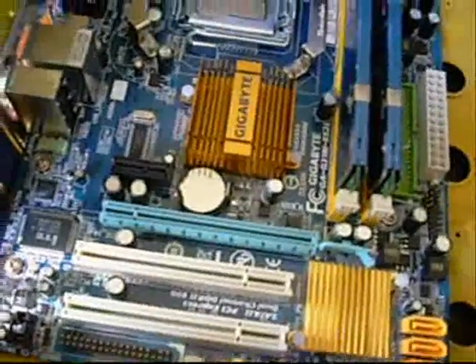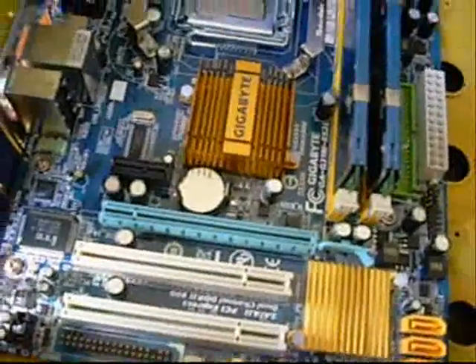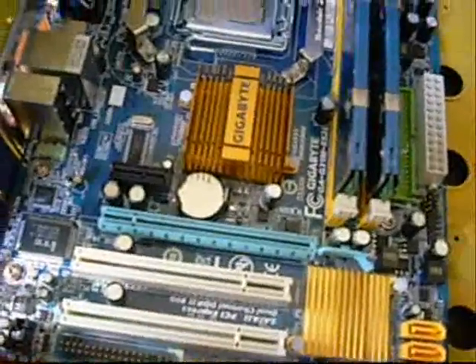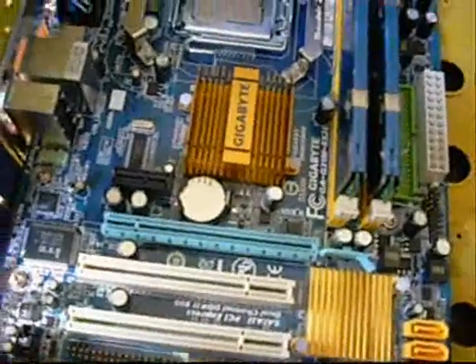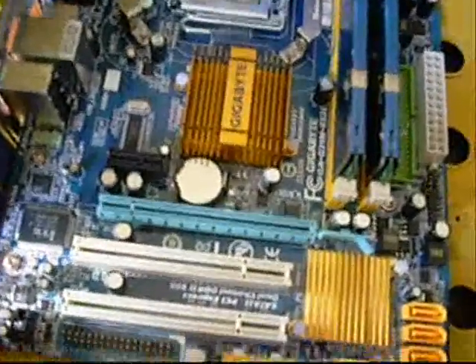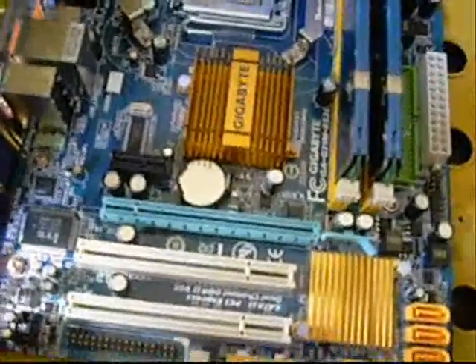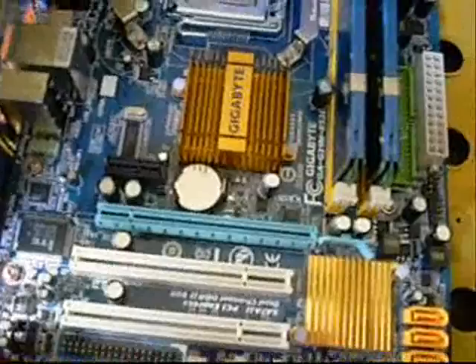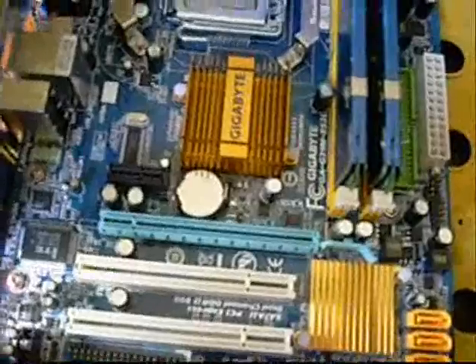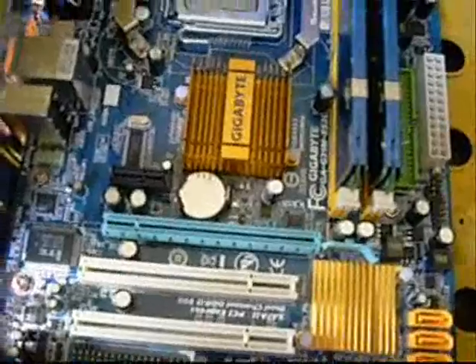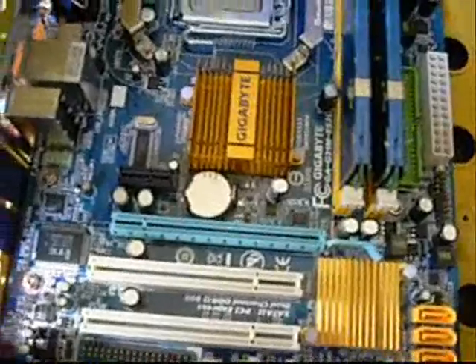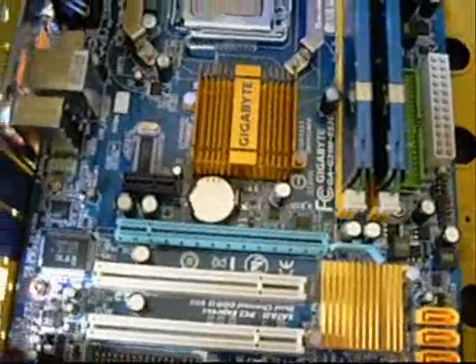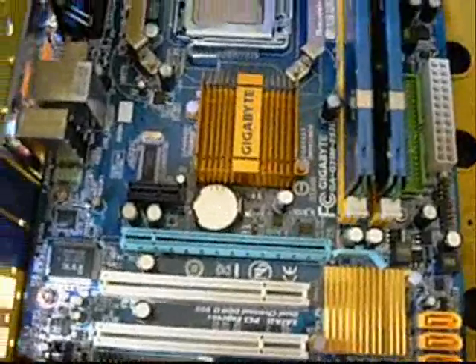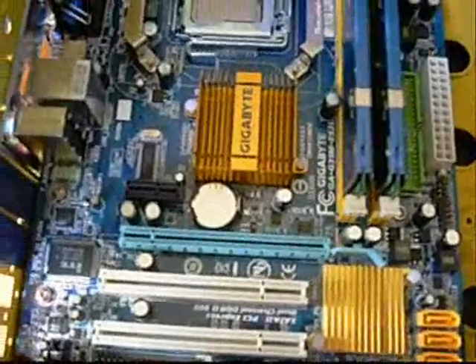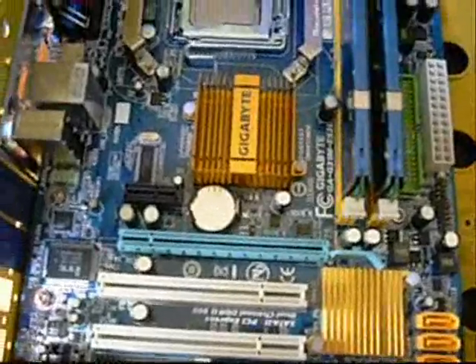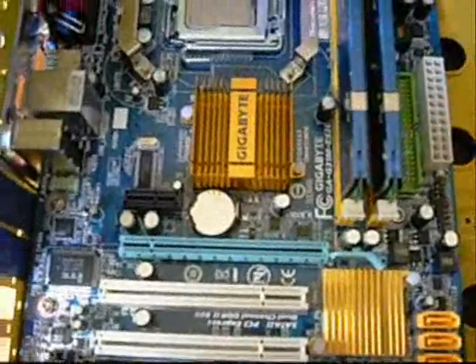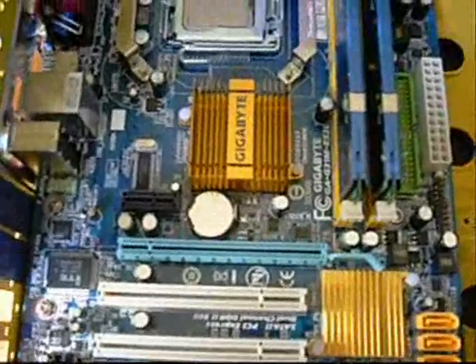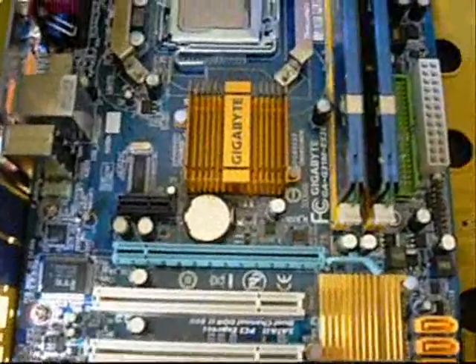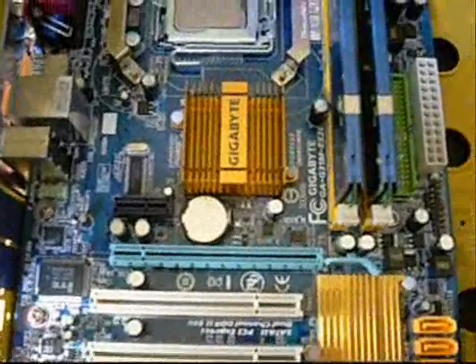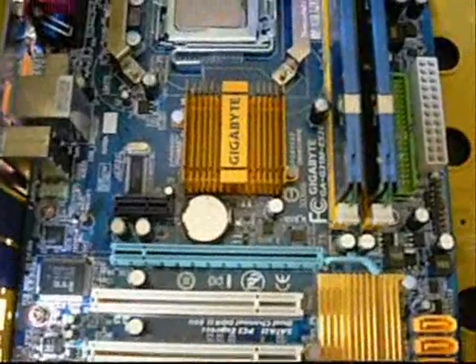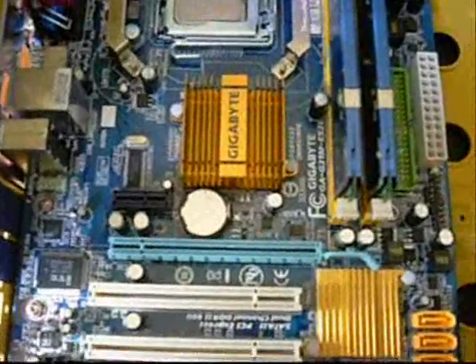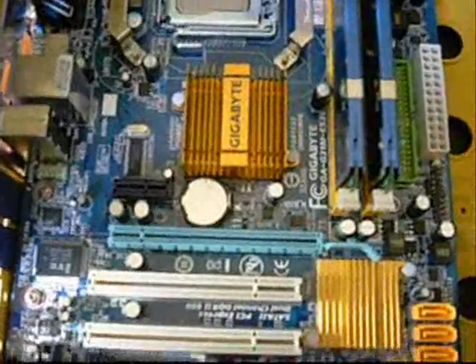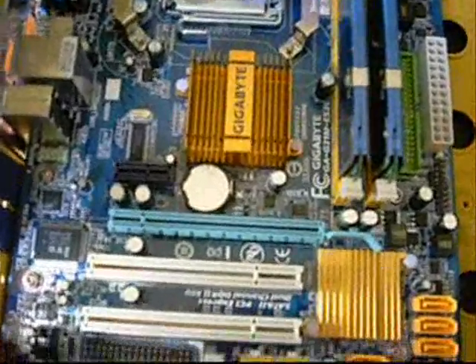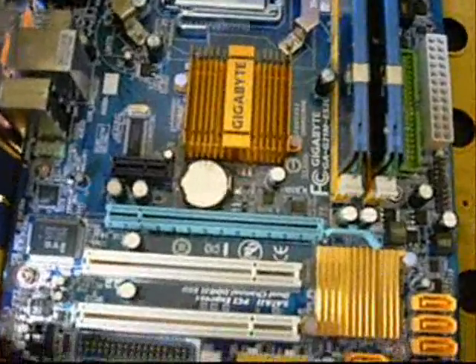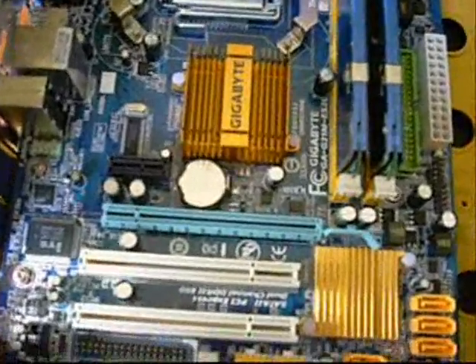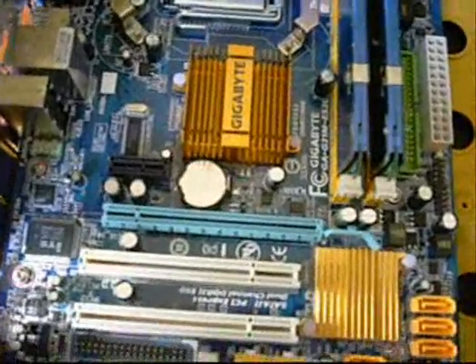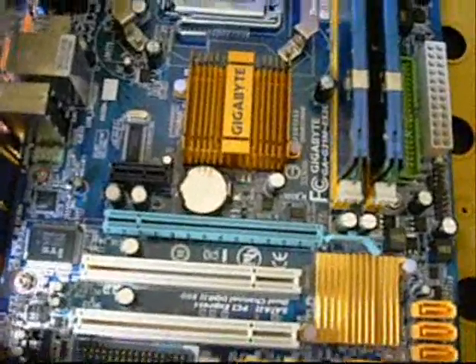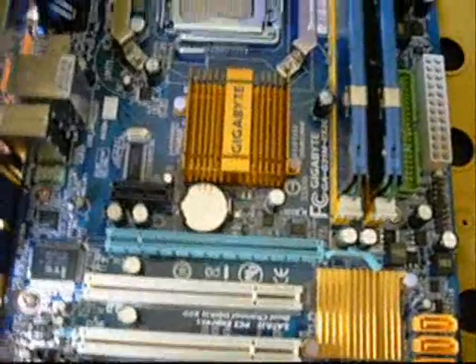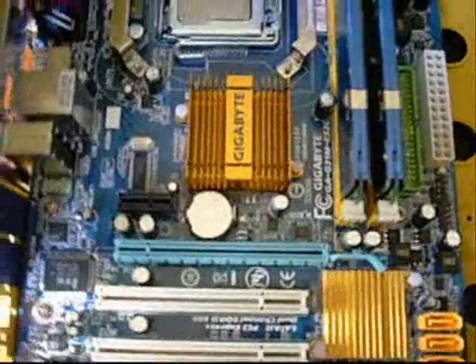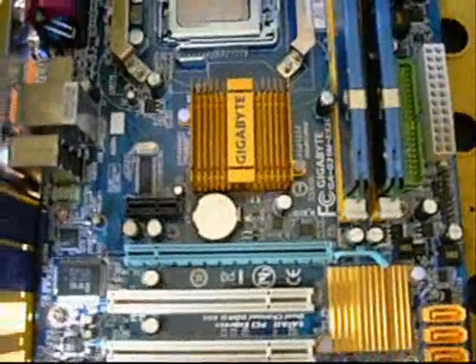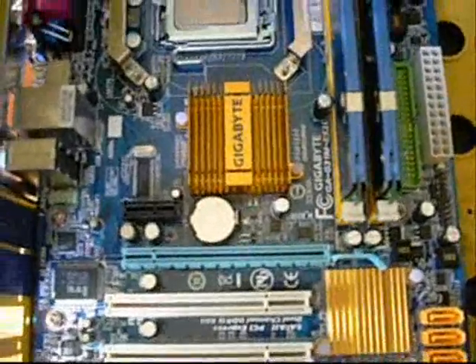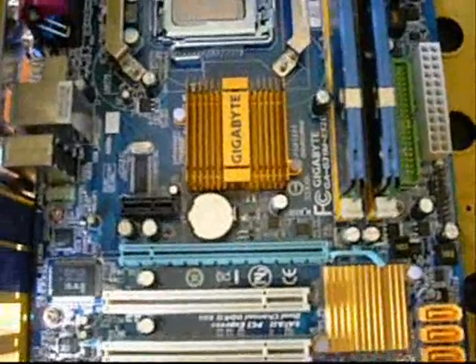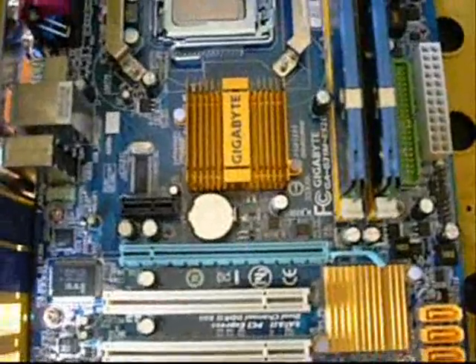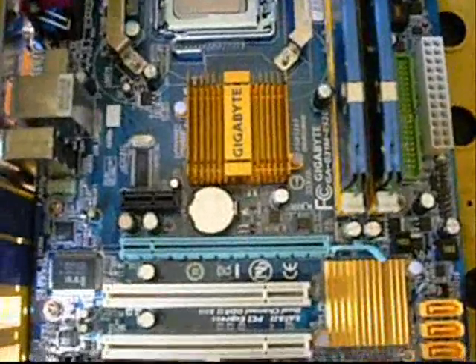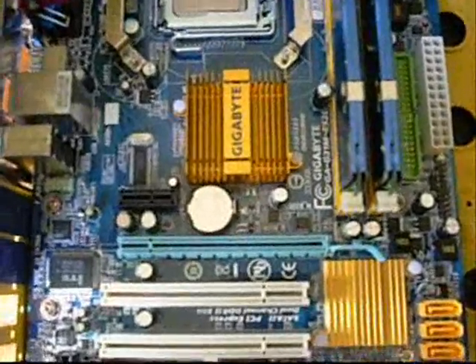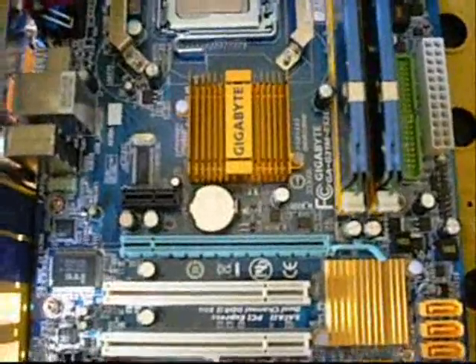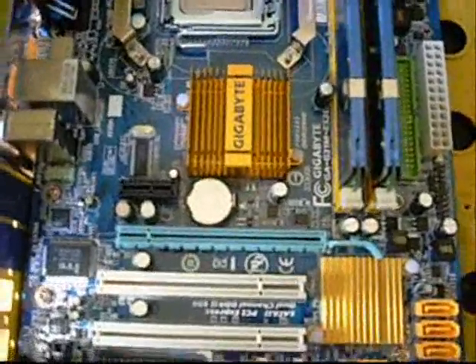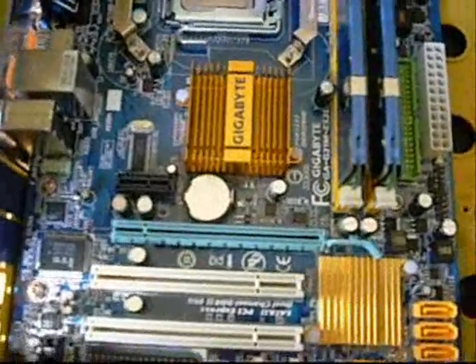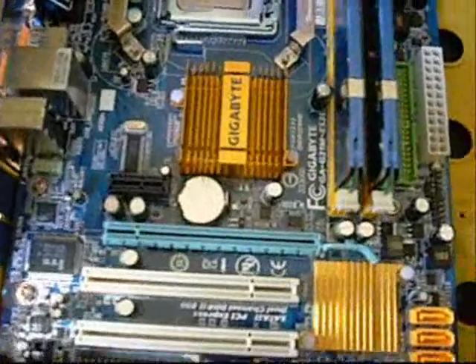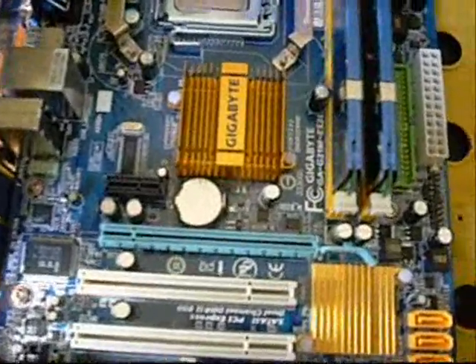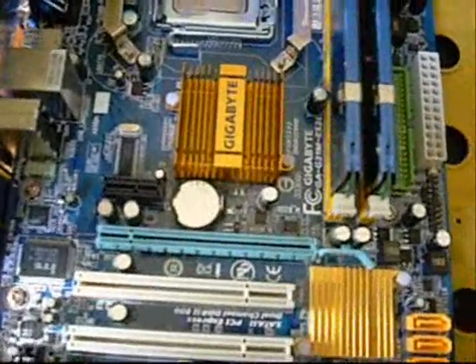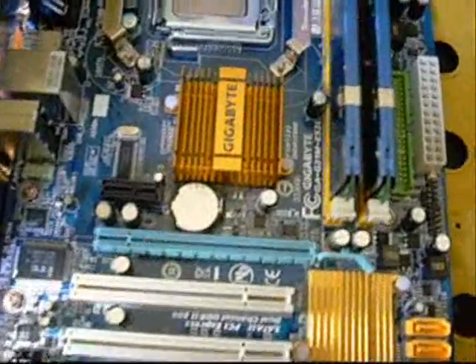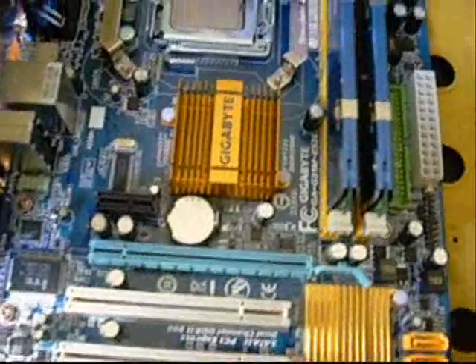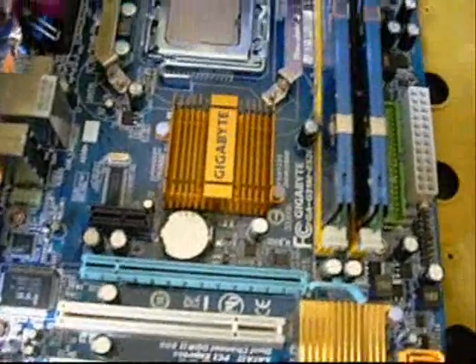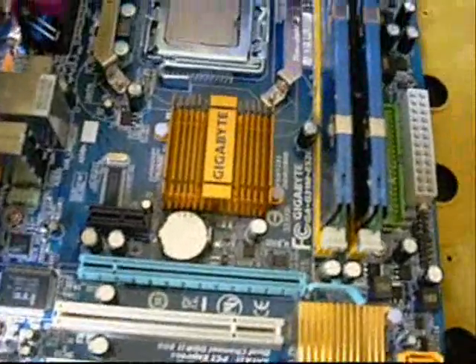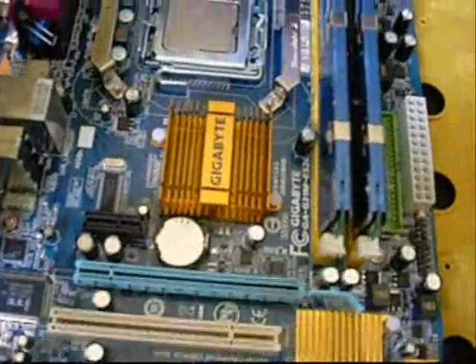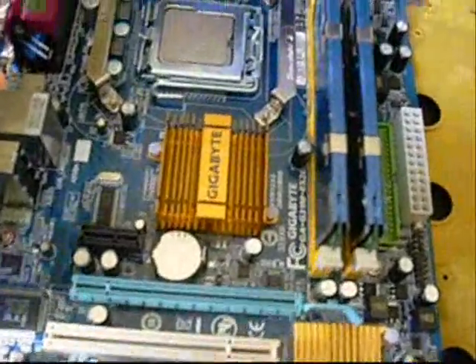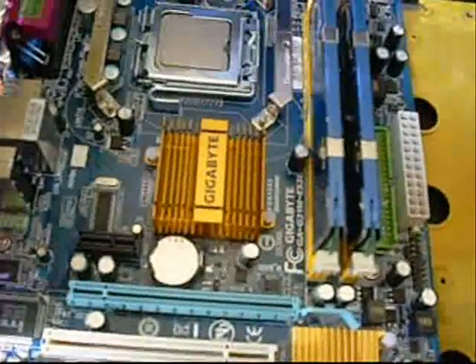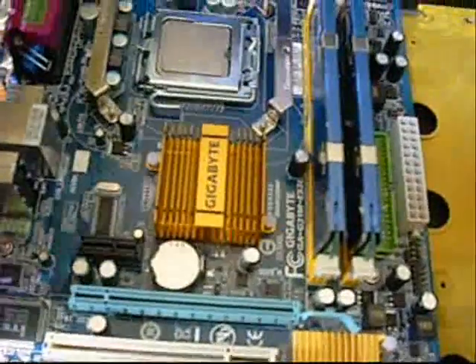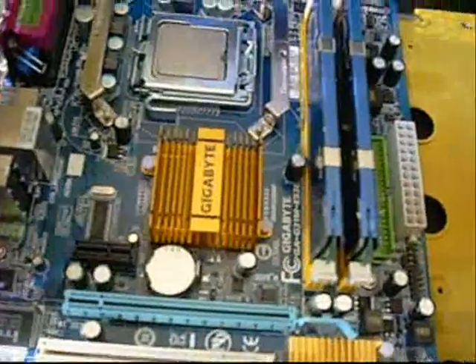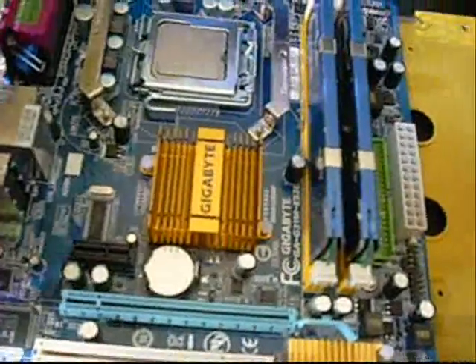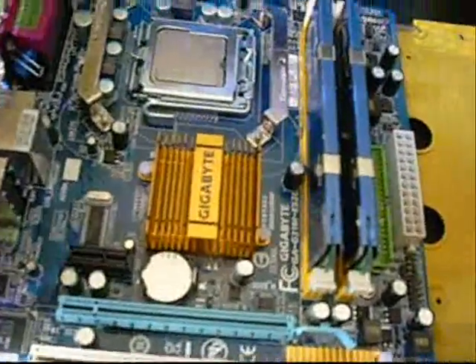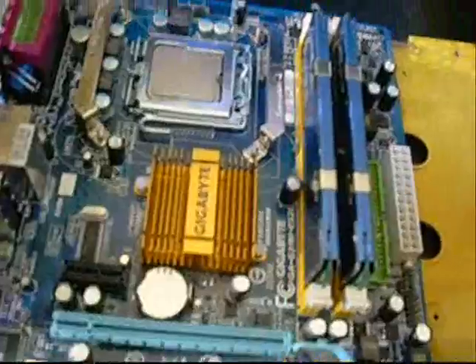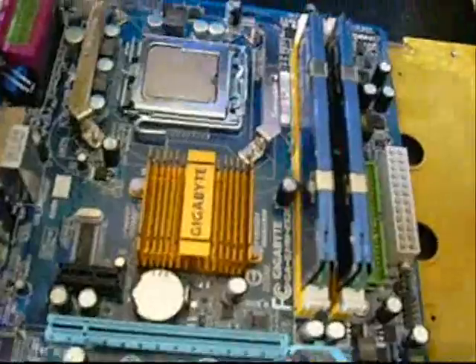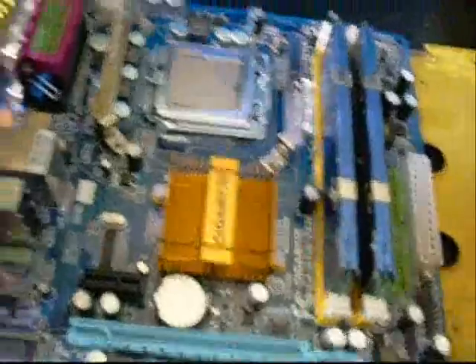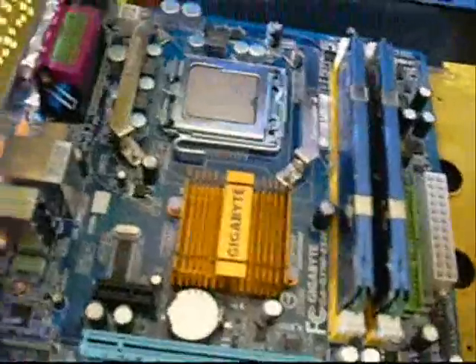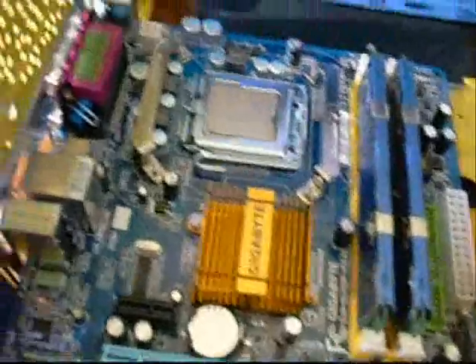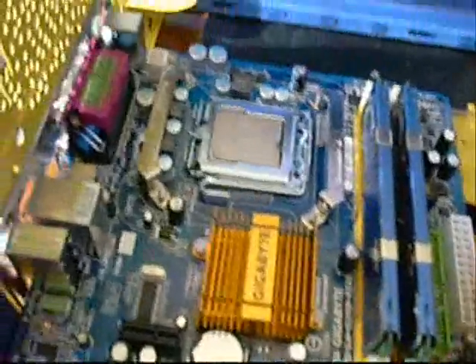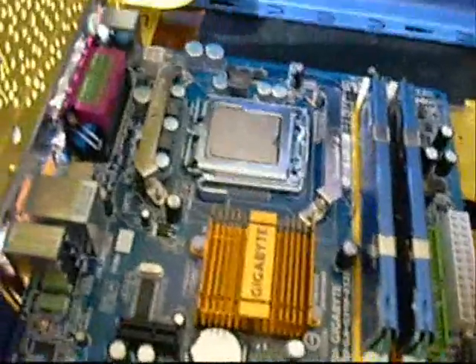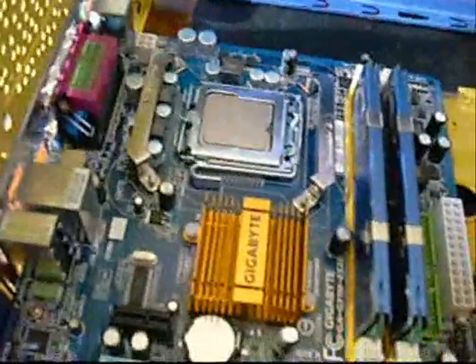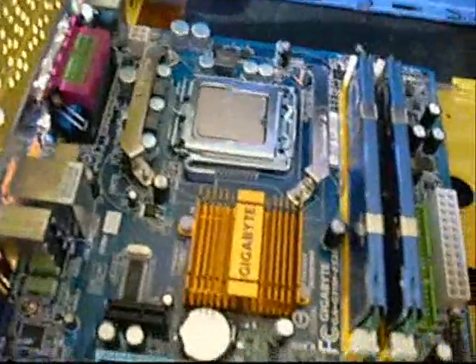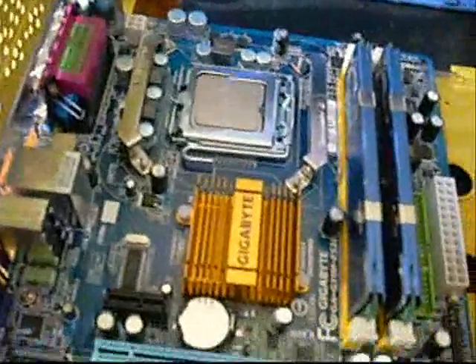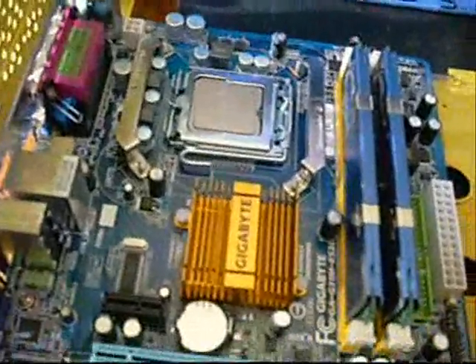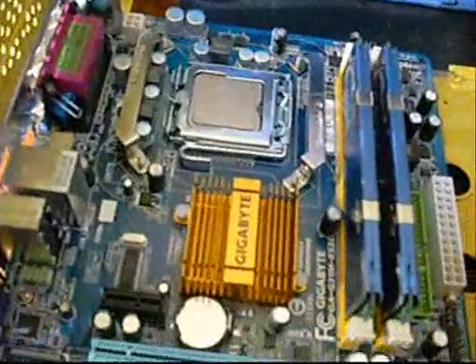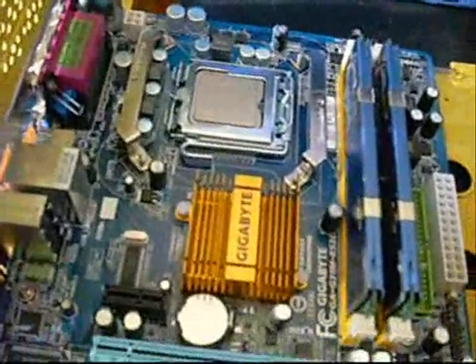Plus we've got the big ATI video card to put in here. Between the two of them, they're going to be monsters compared to the size of this board.